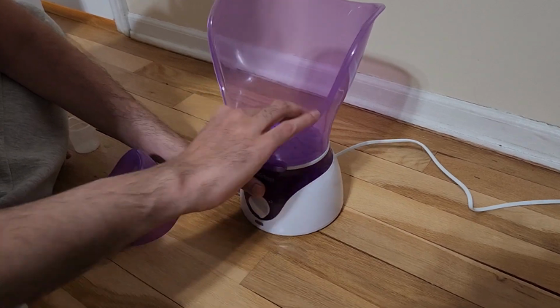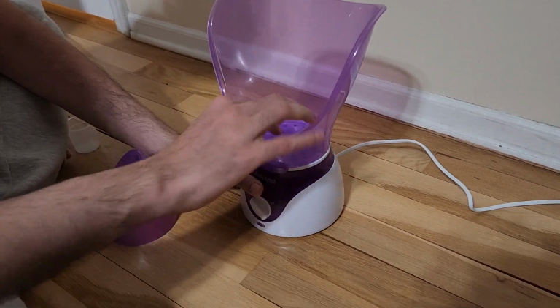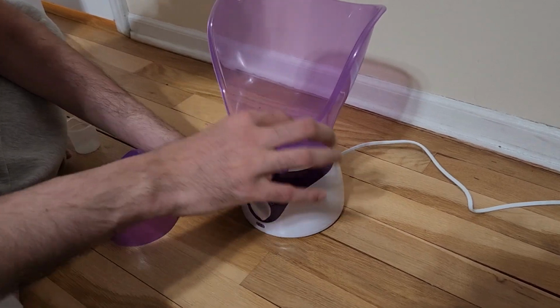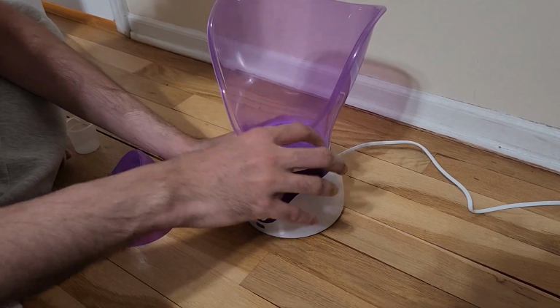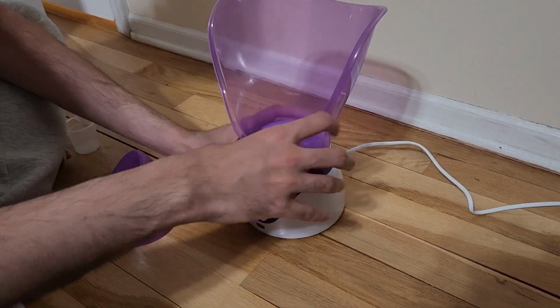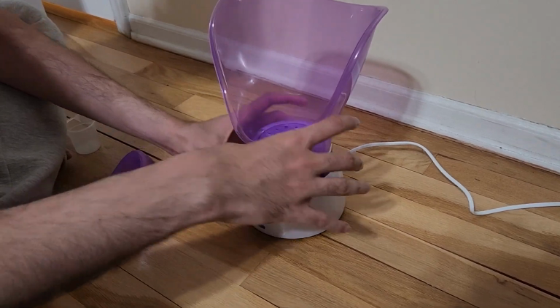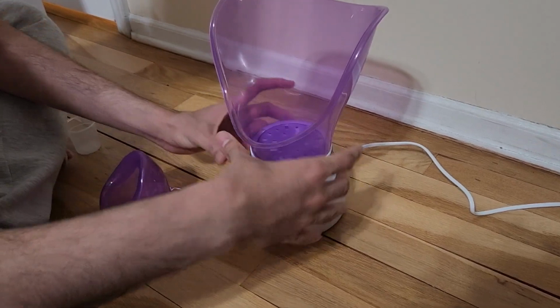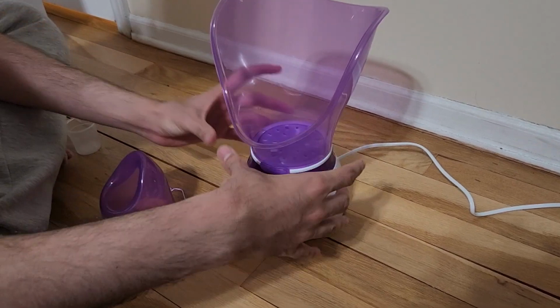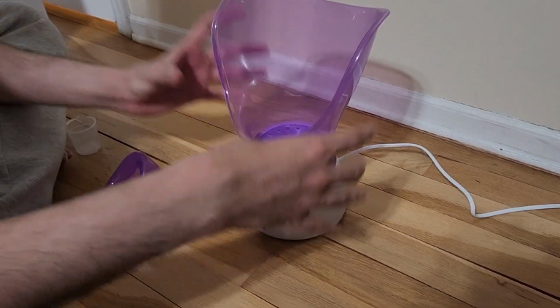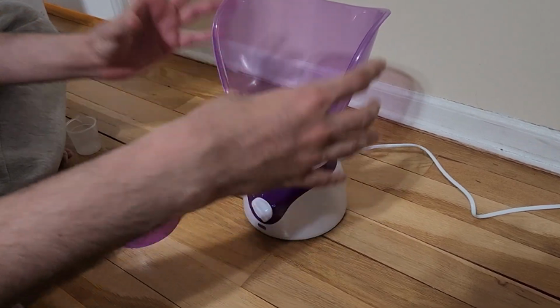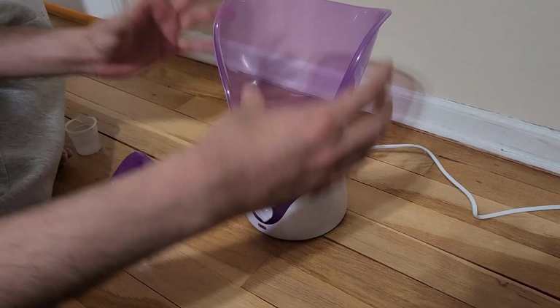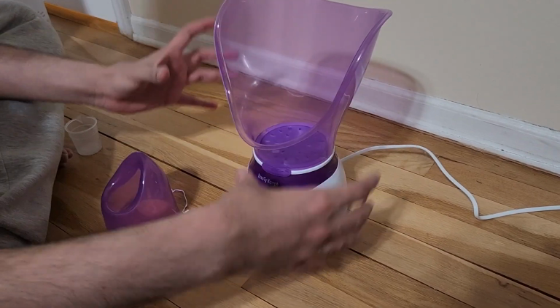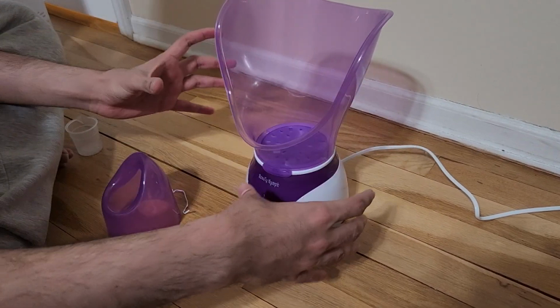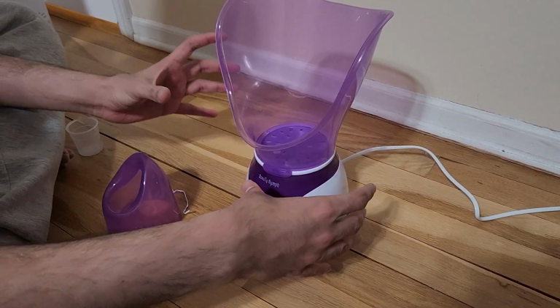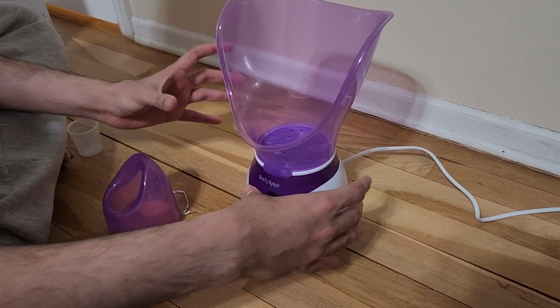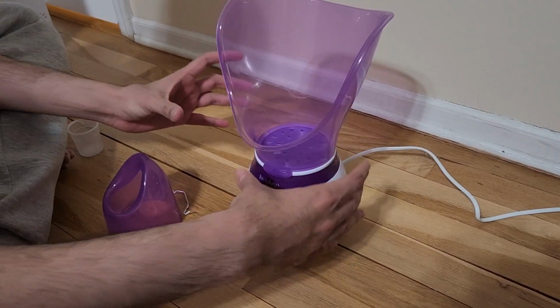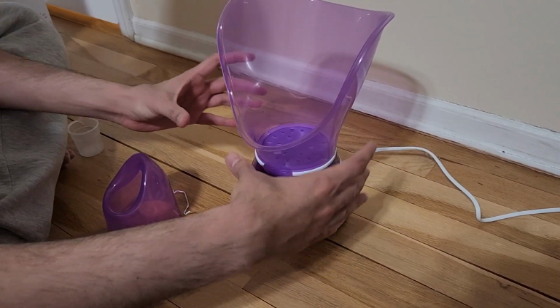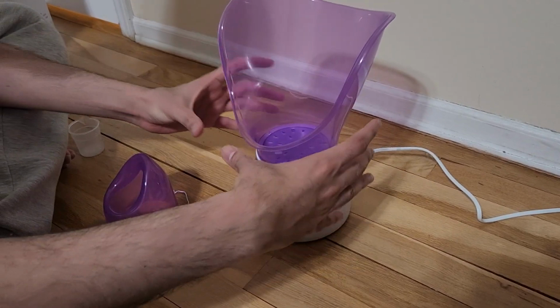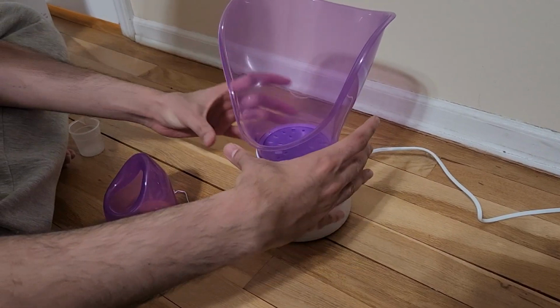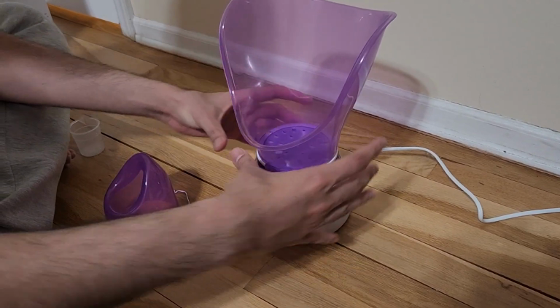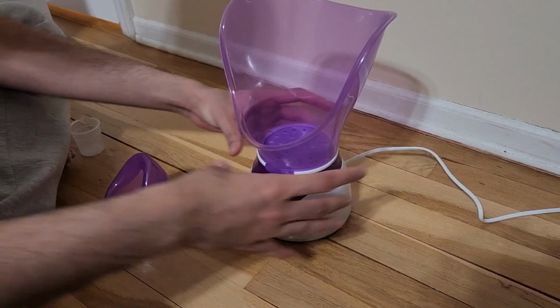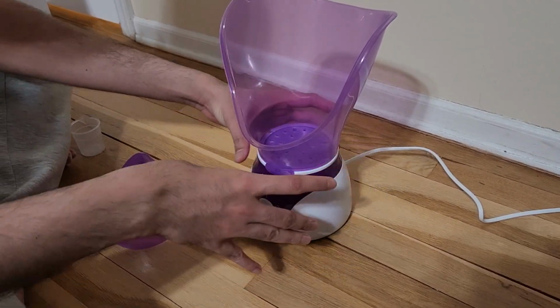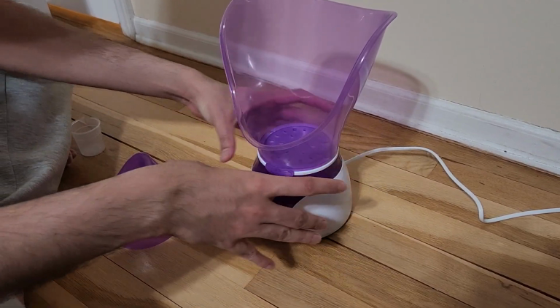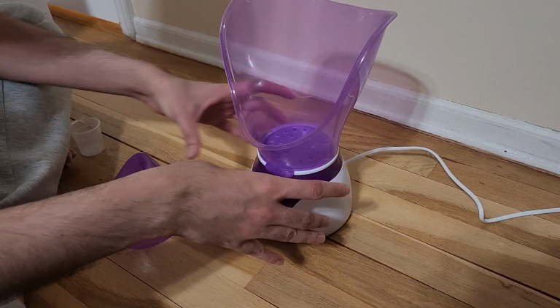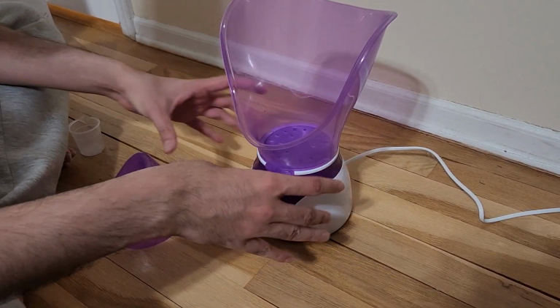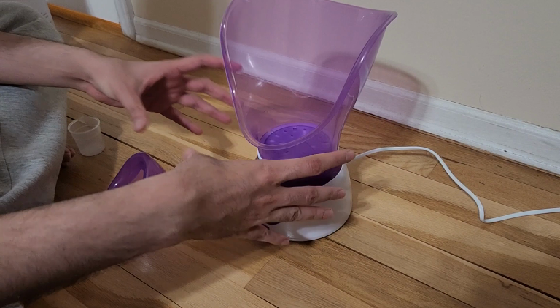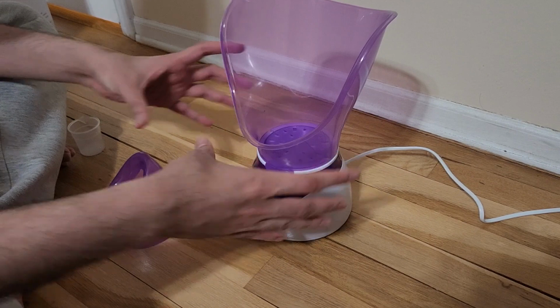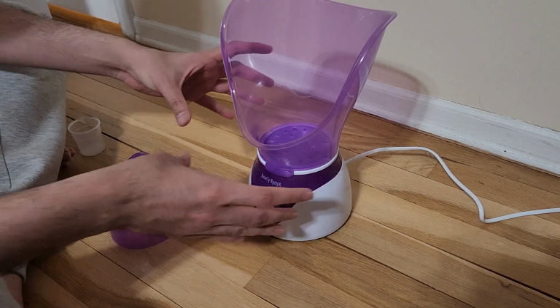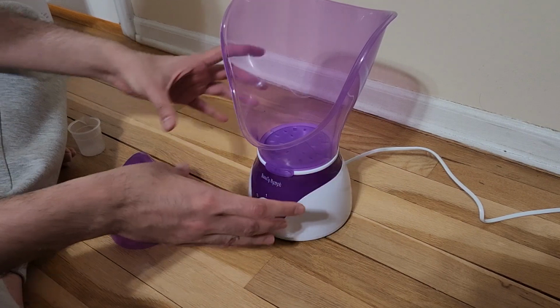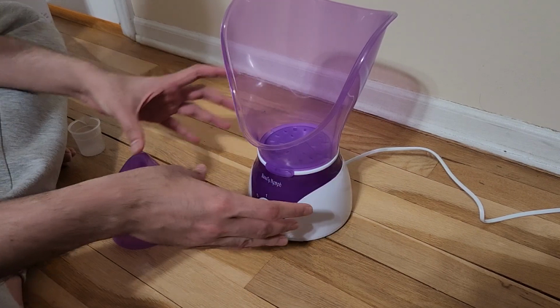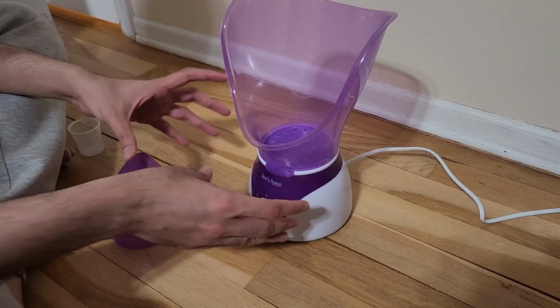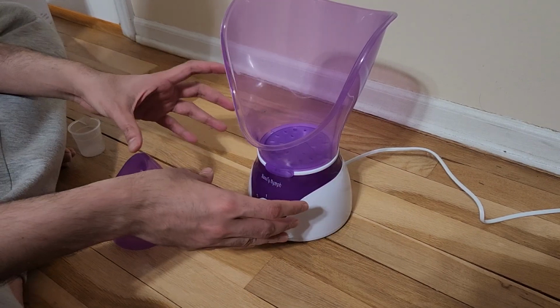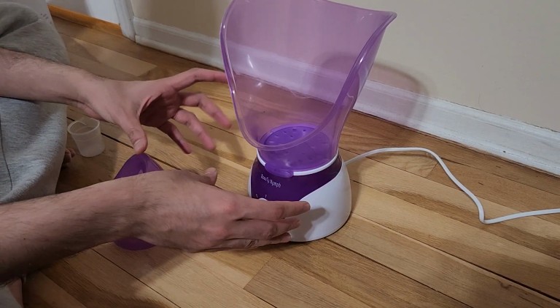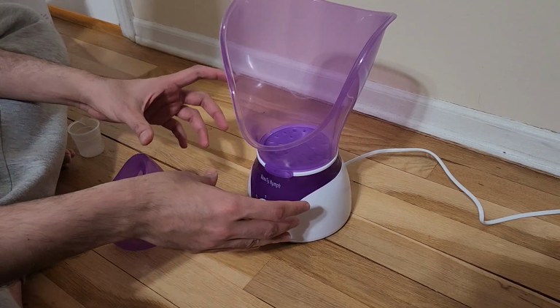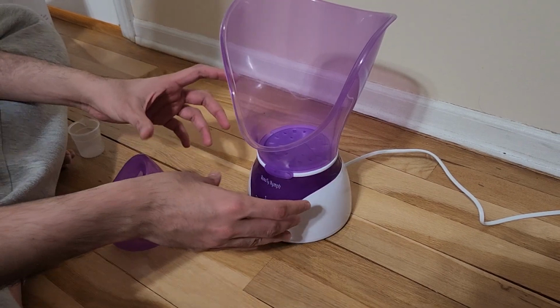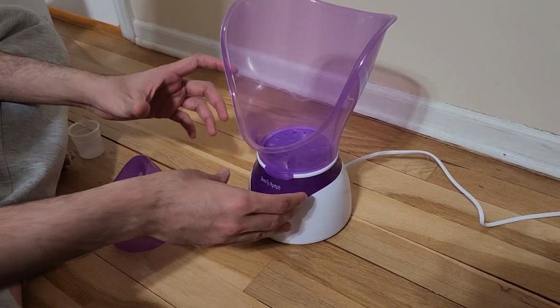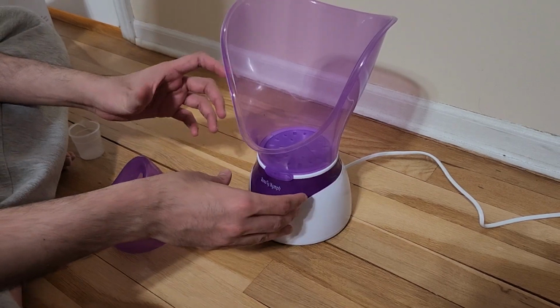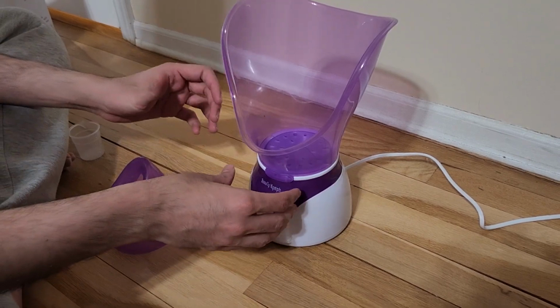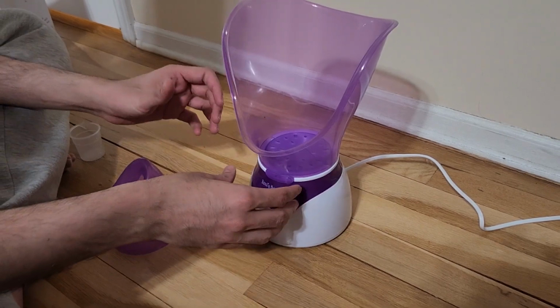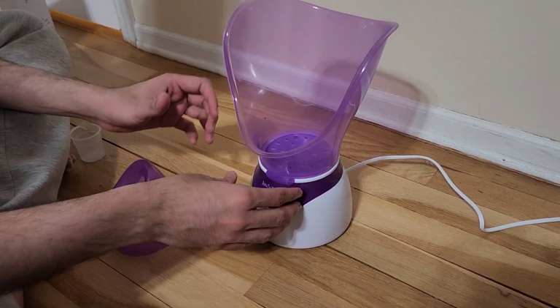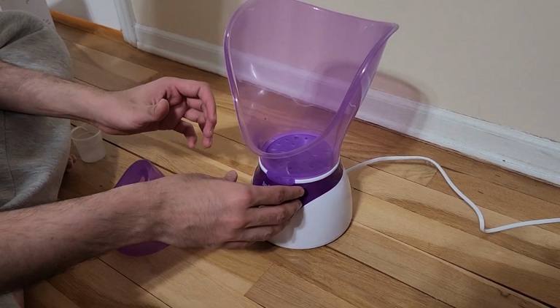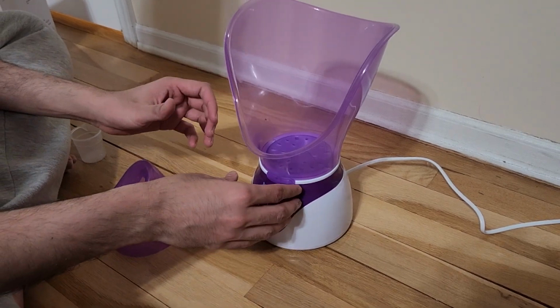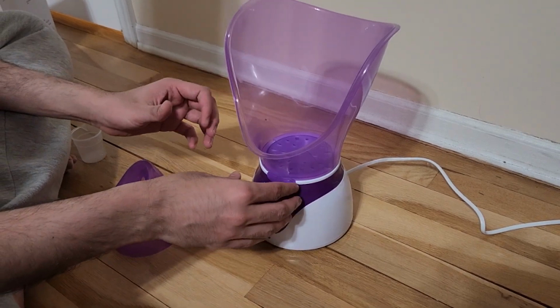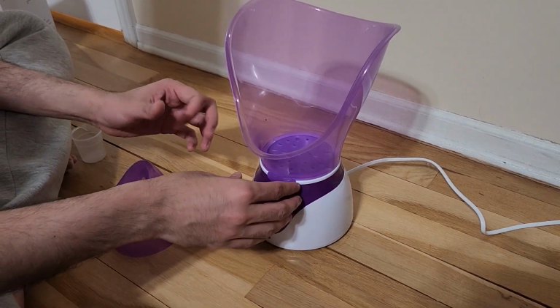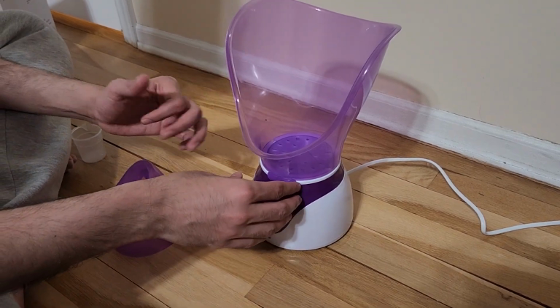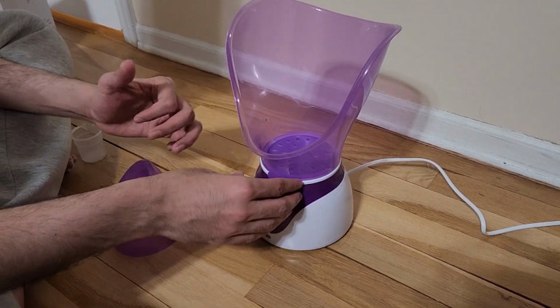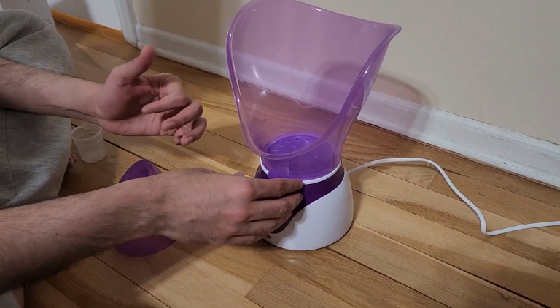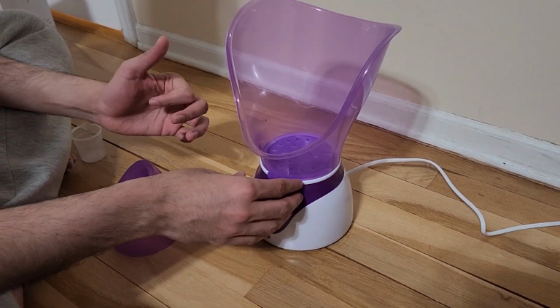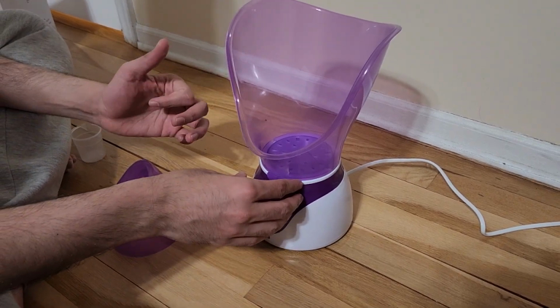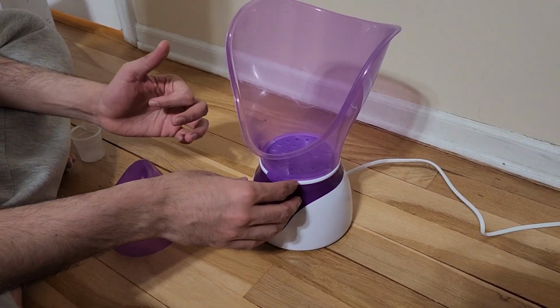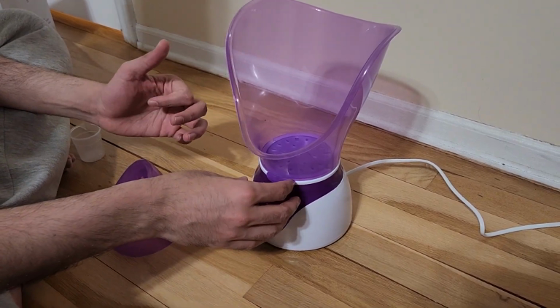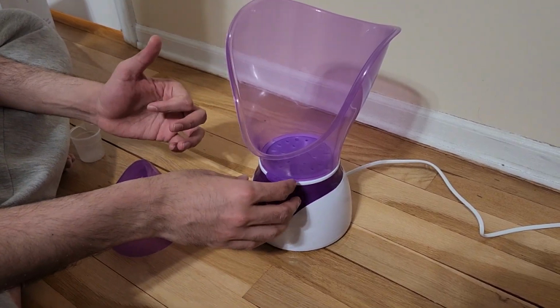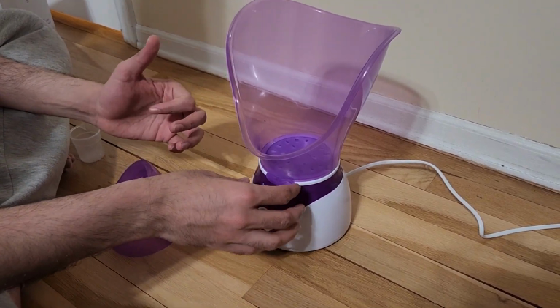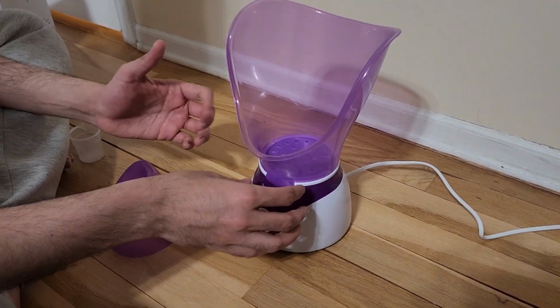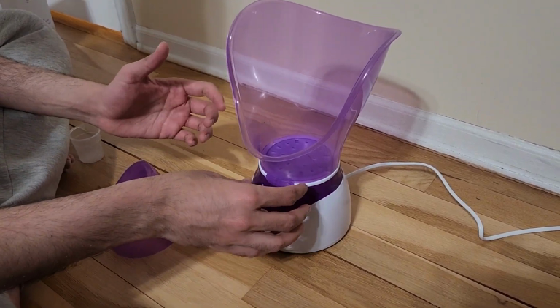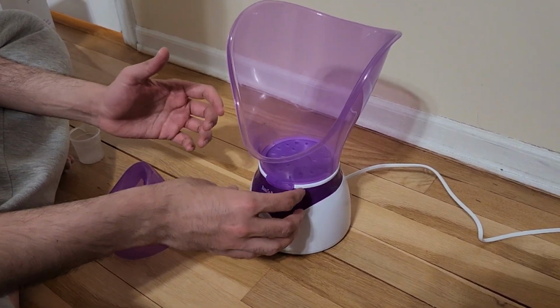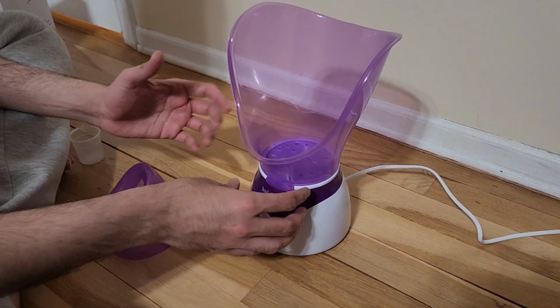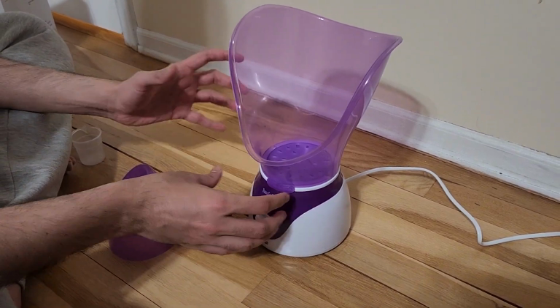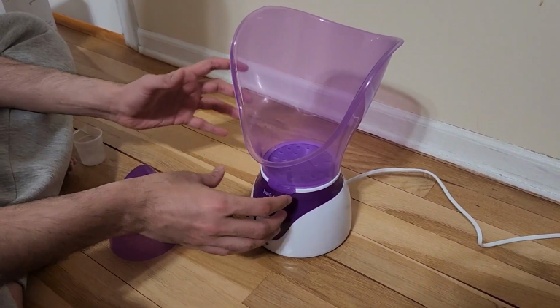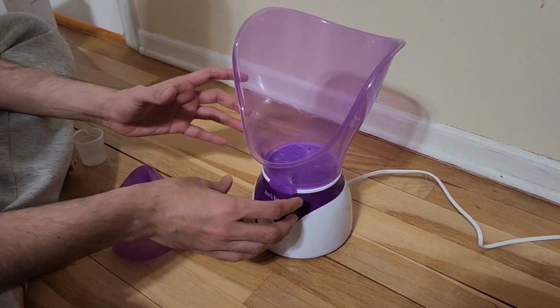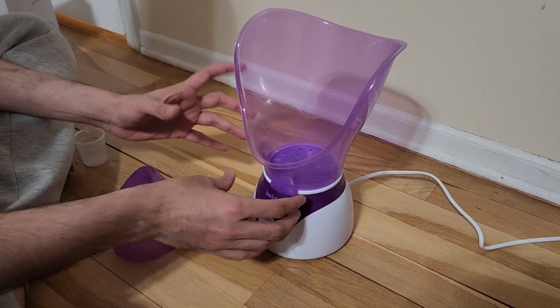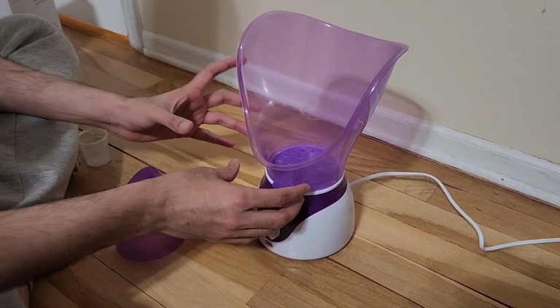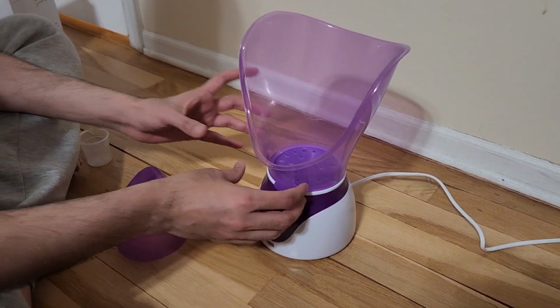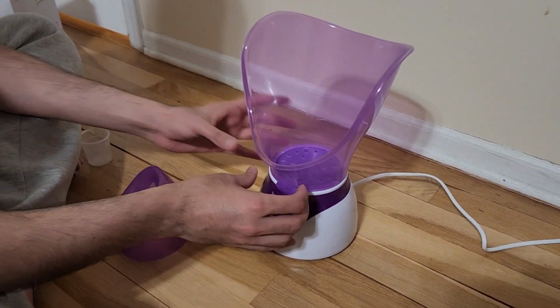Once I put it in, I also rotate it slightly to make sure that it gets locked in.